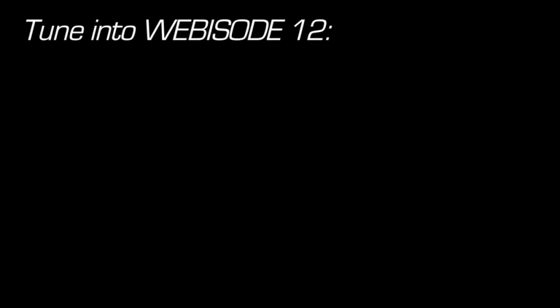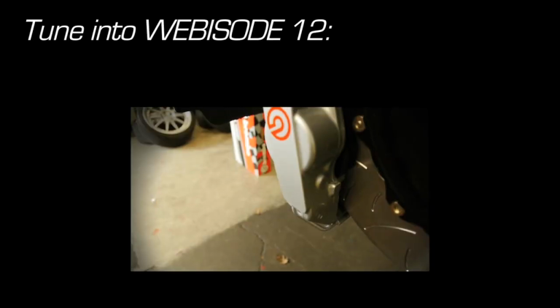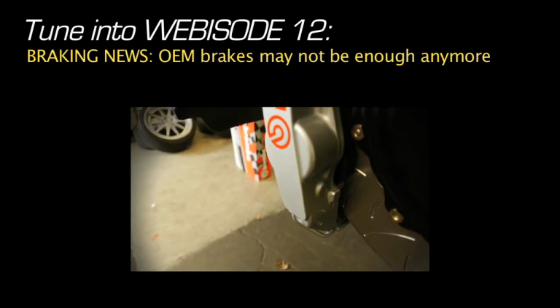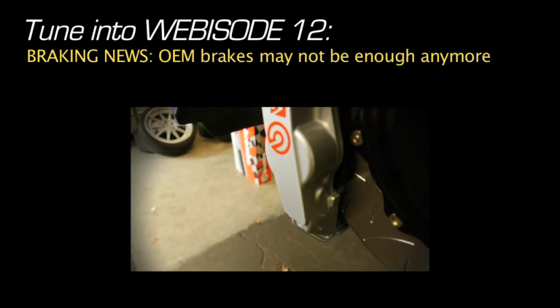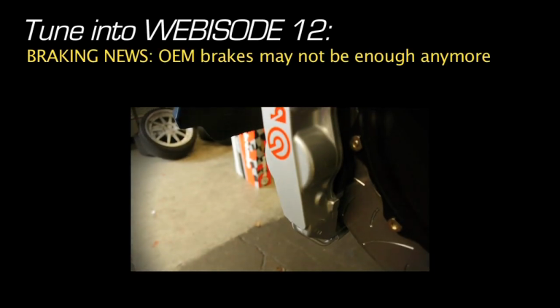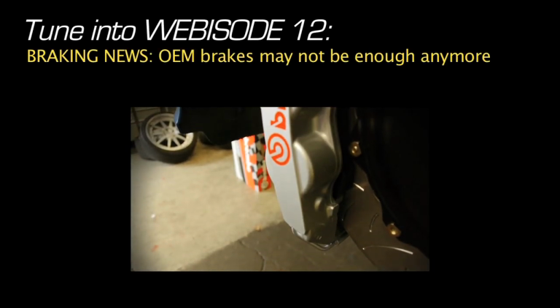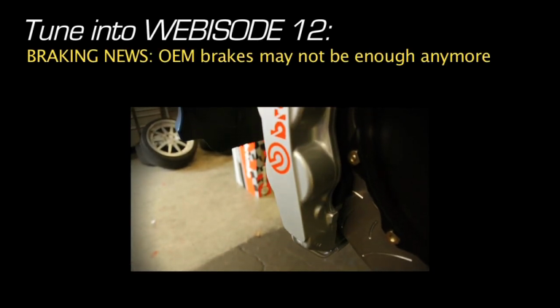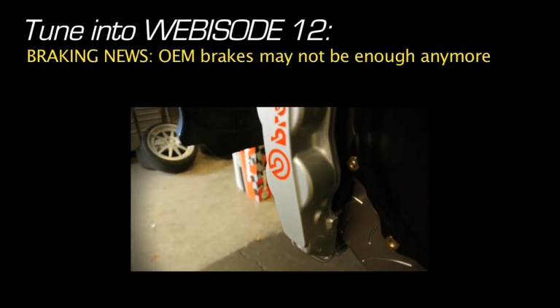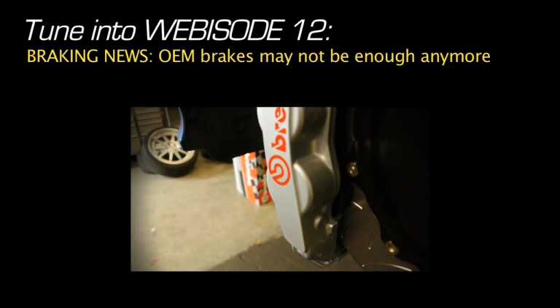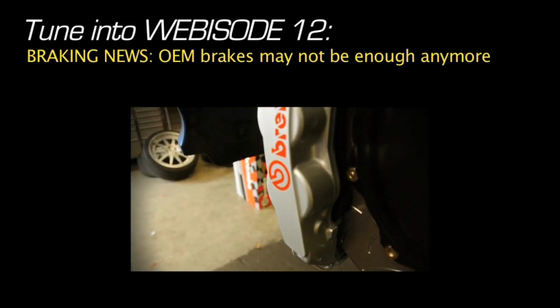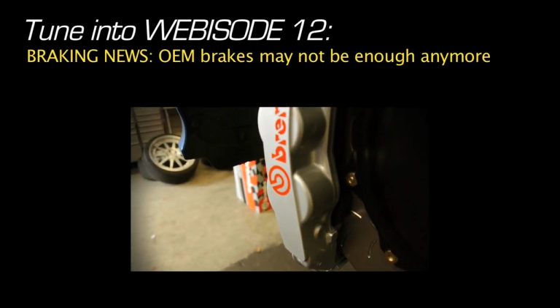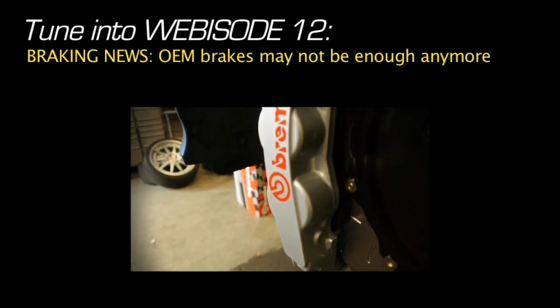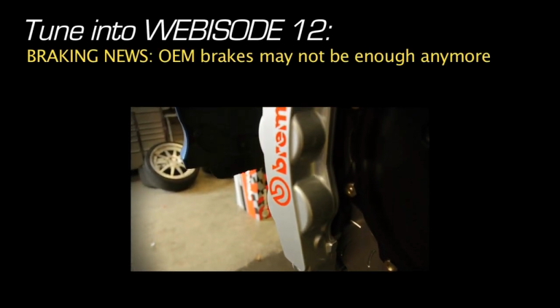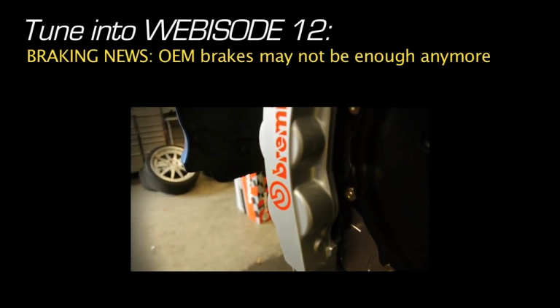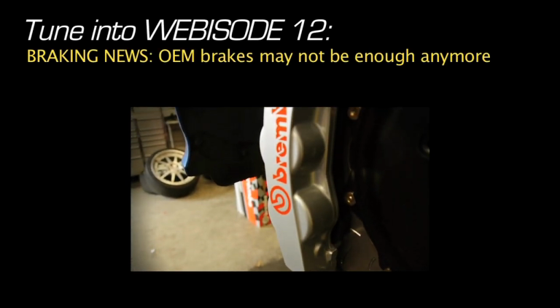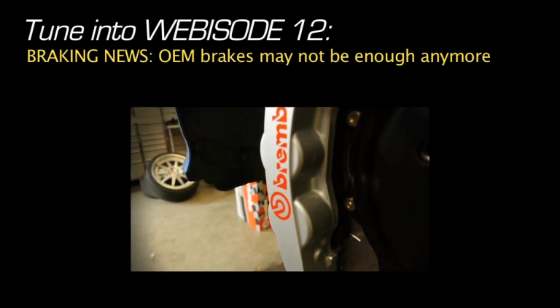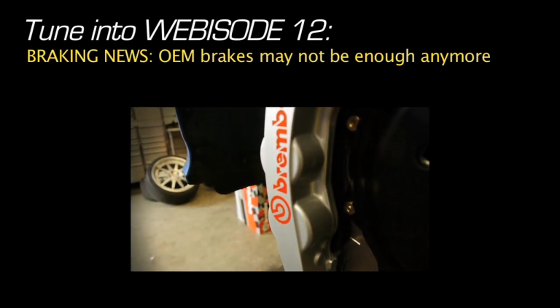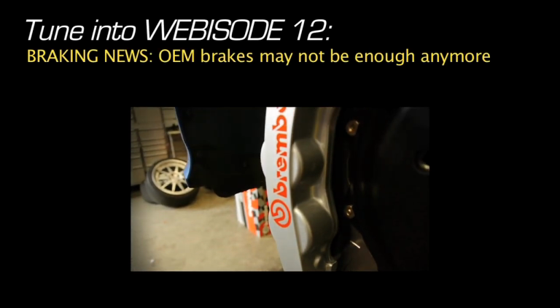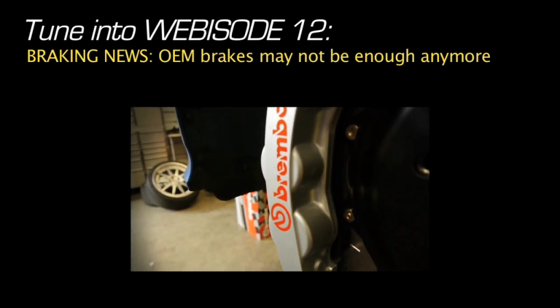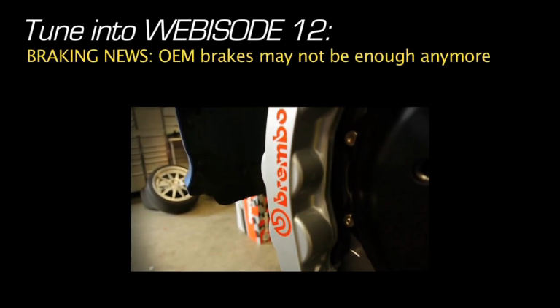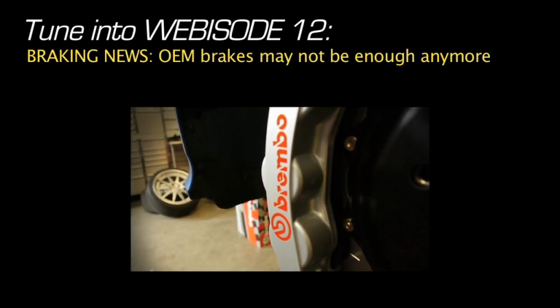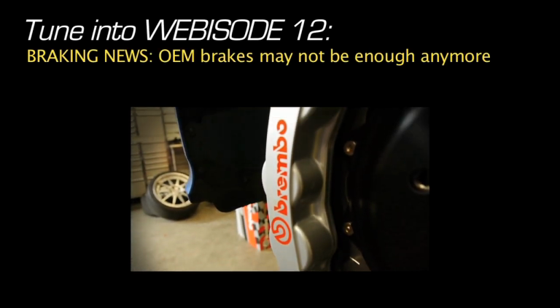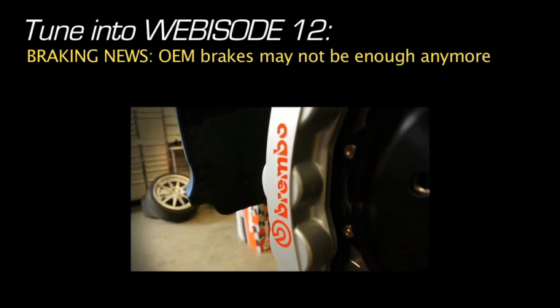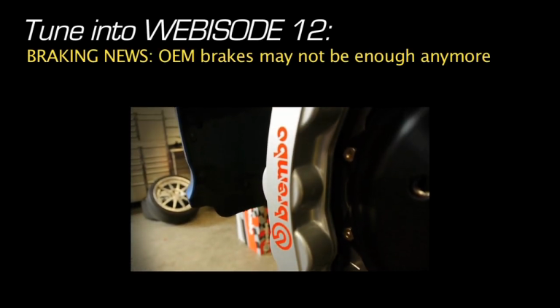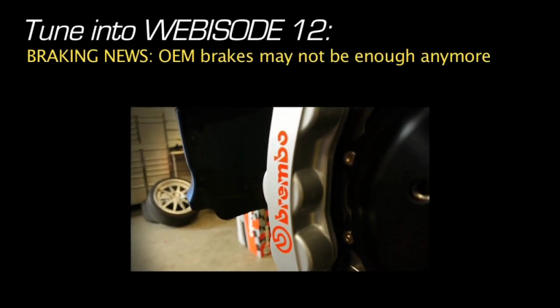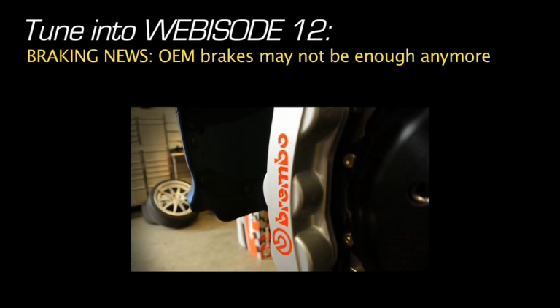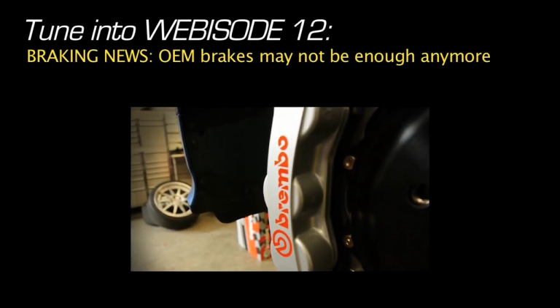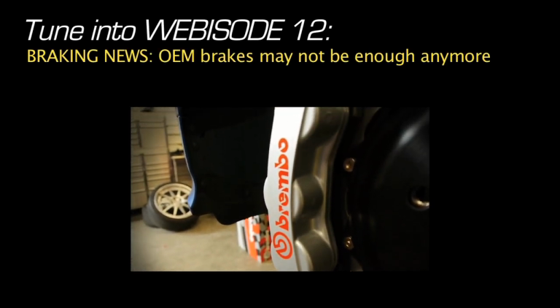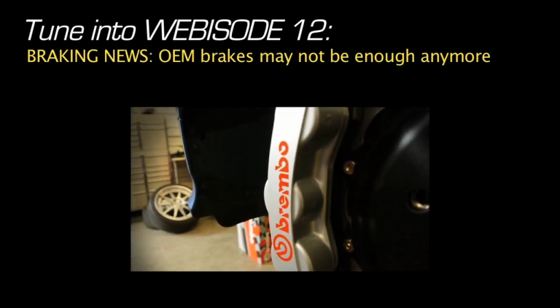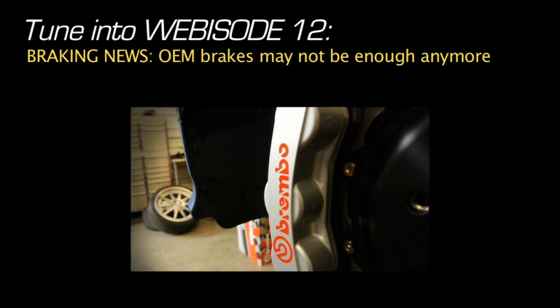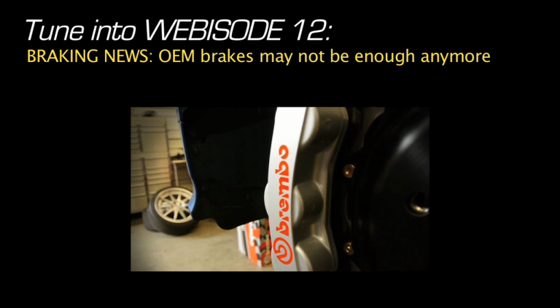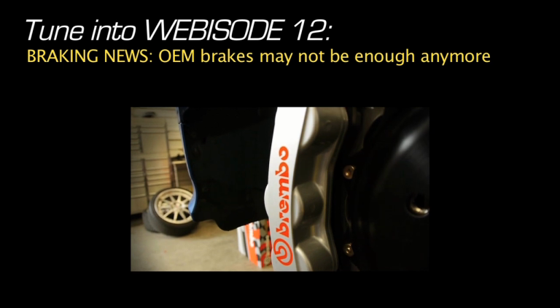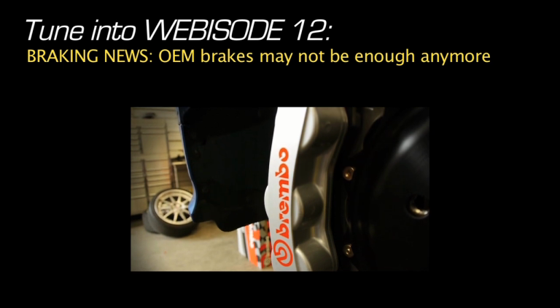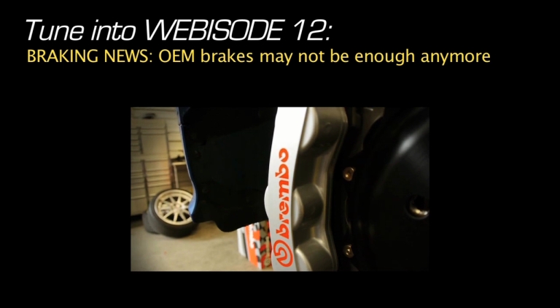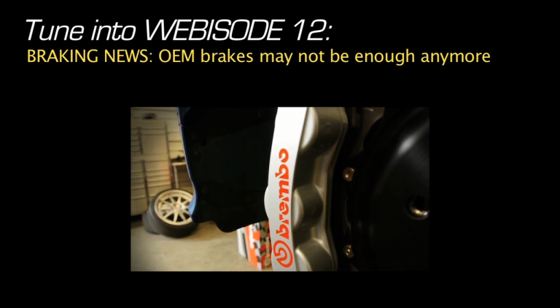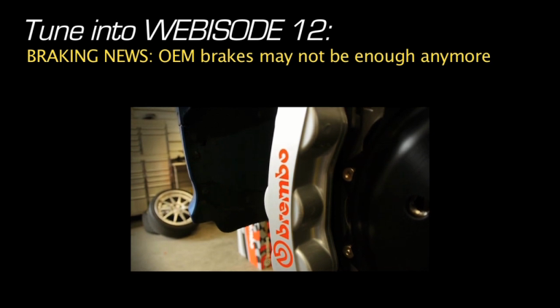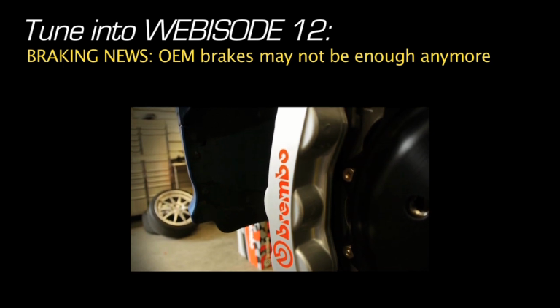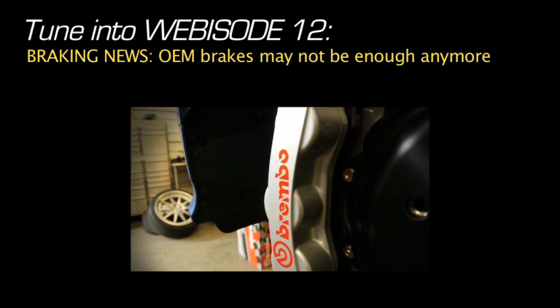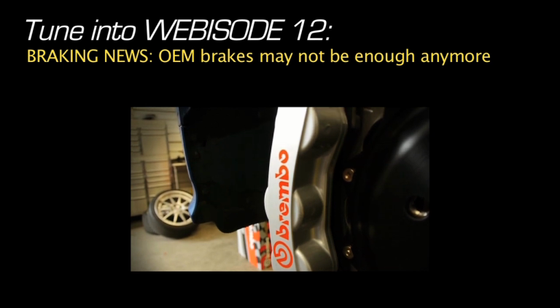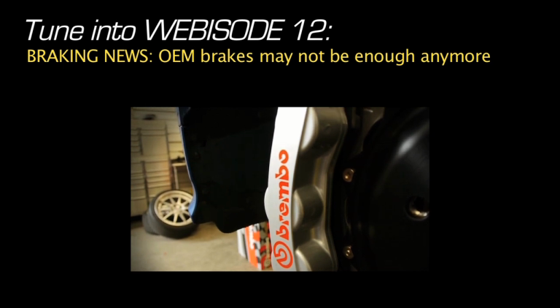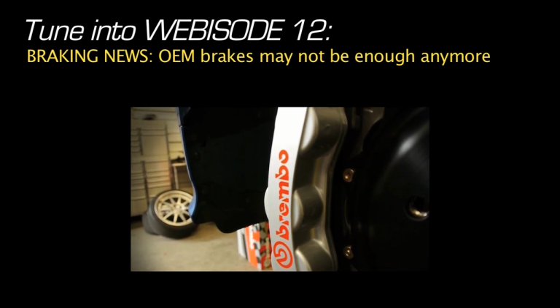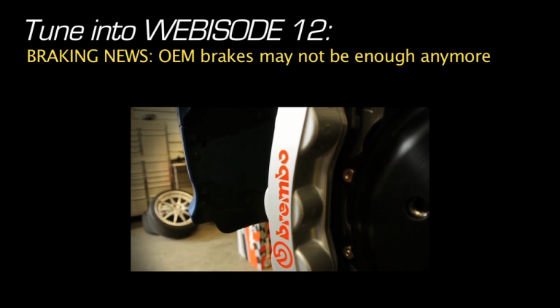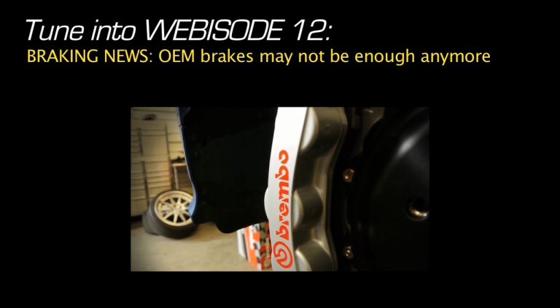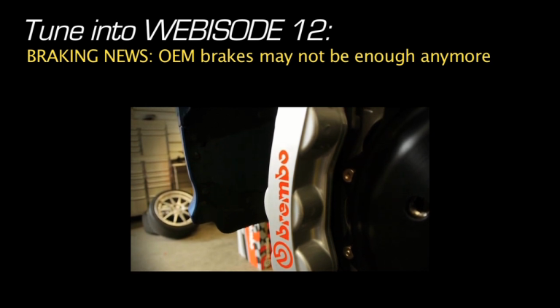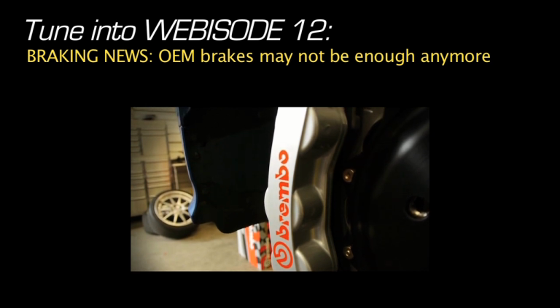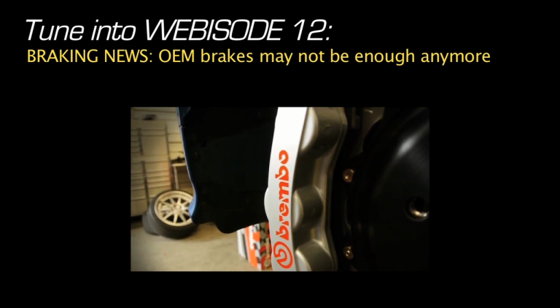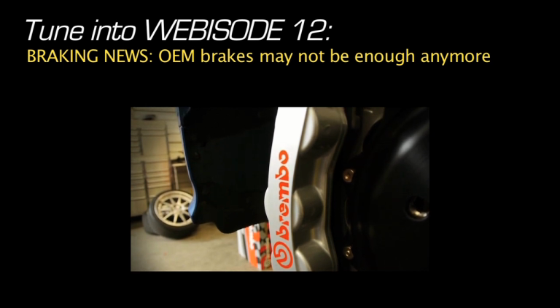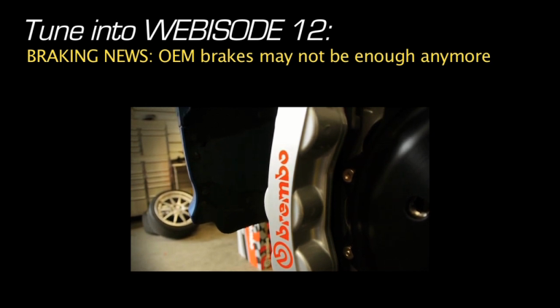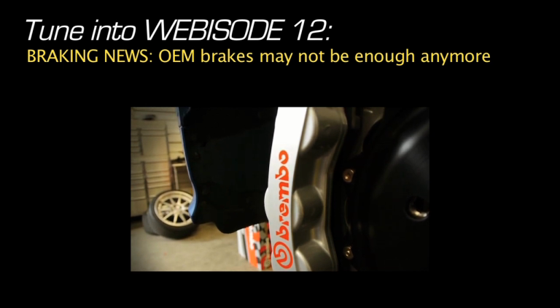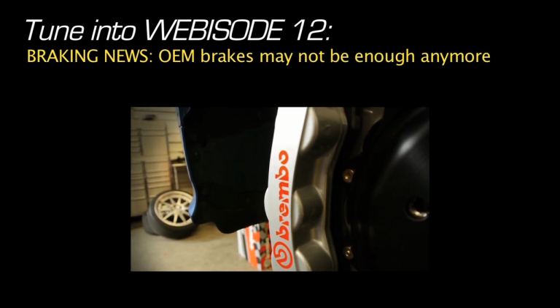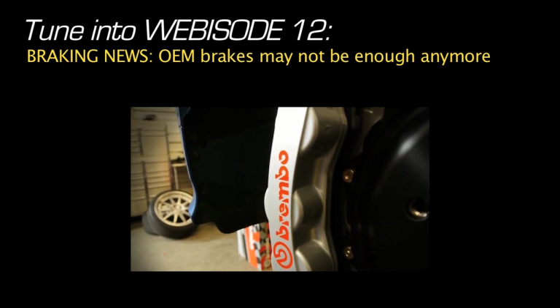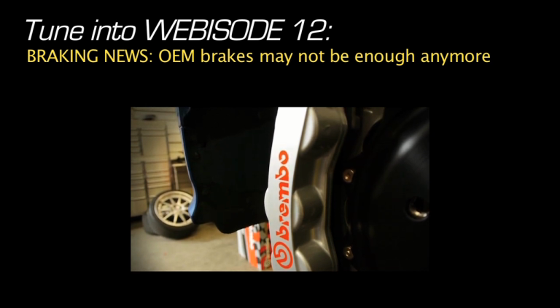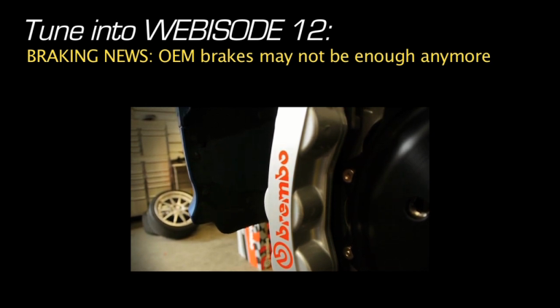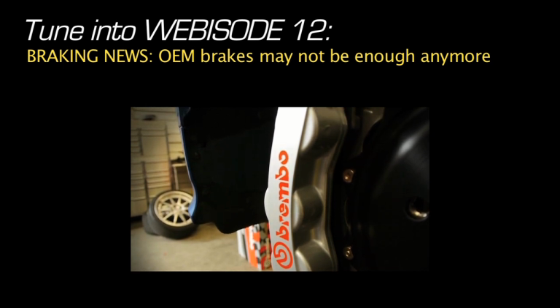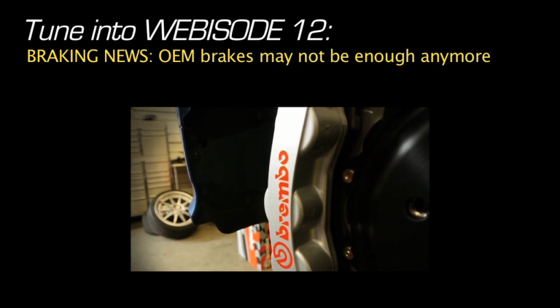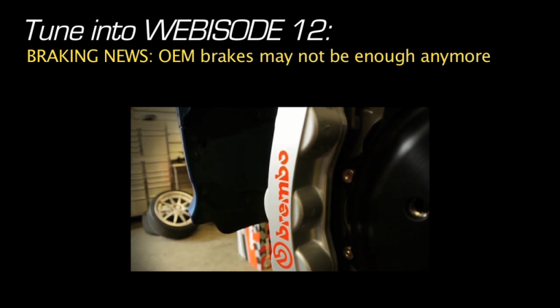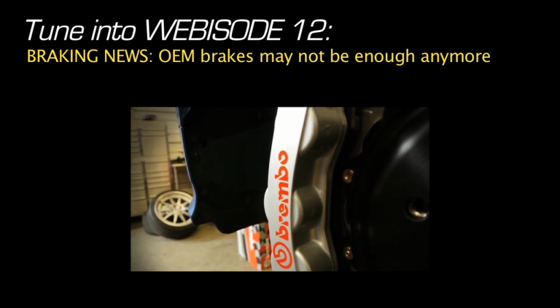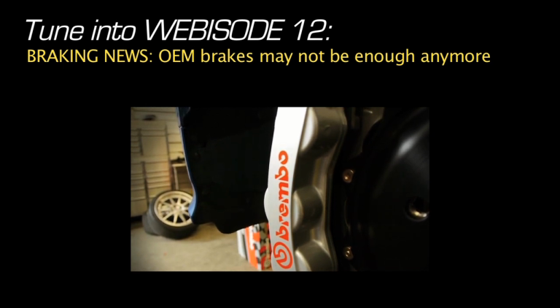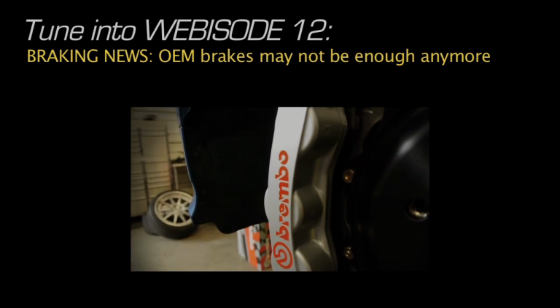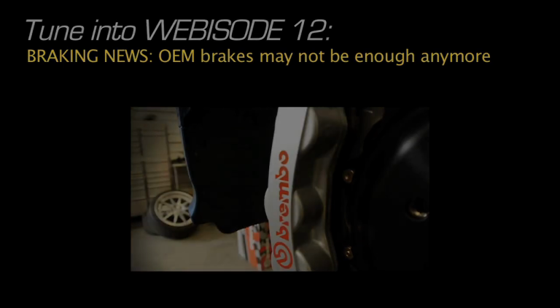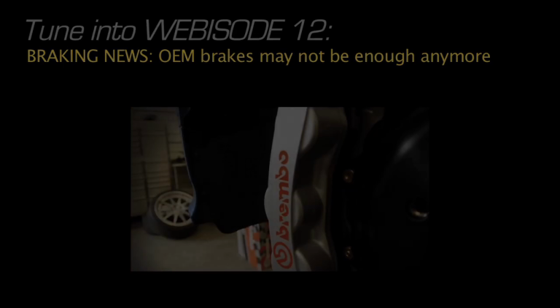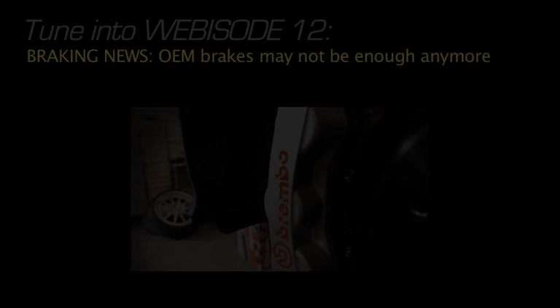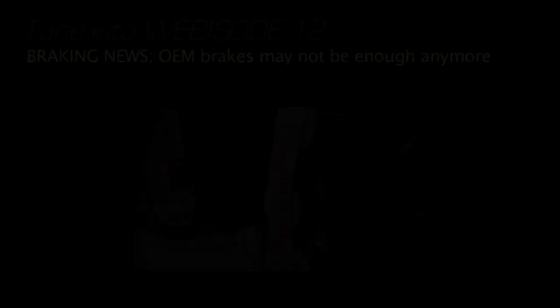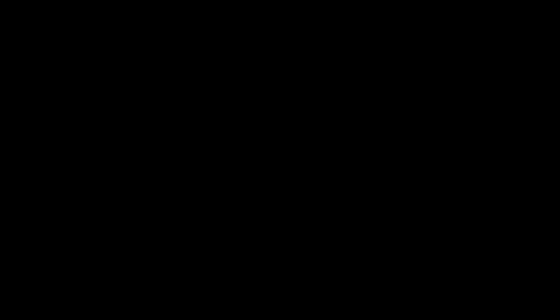Tune in to the next webisode, airing here on Fortitude in two weeks, where we'll explore what it takes to bring this lightweight, high horsepower car to a halt.